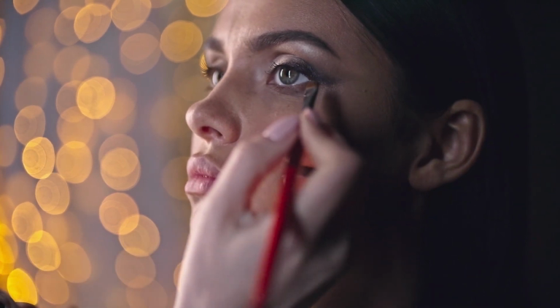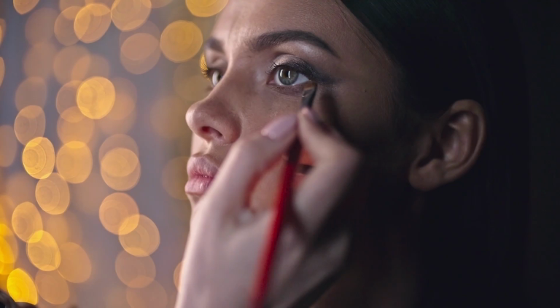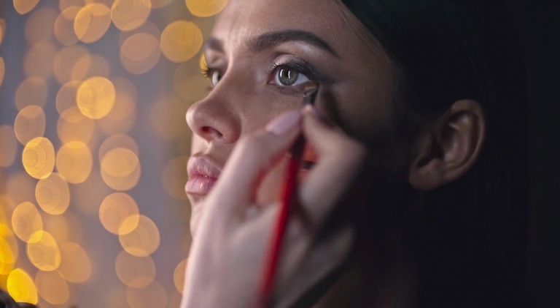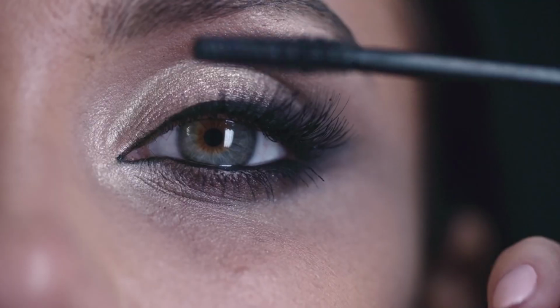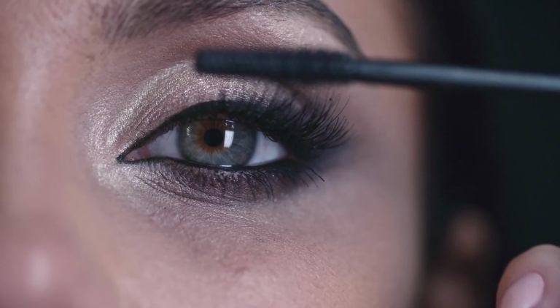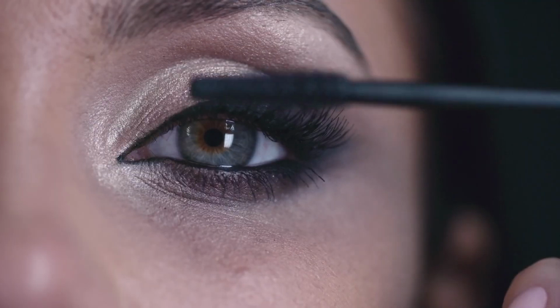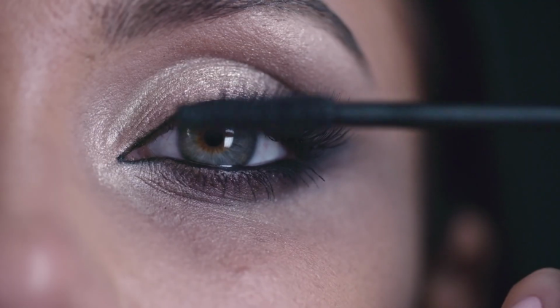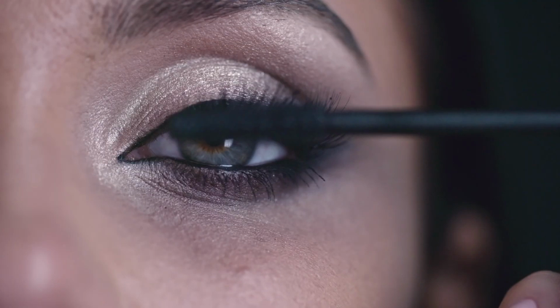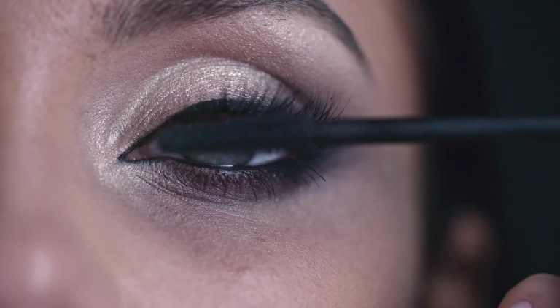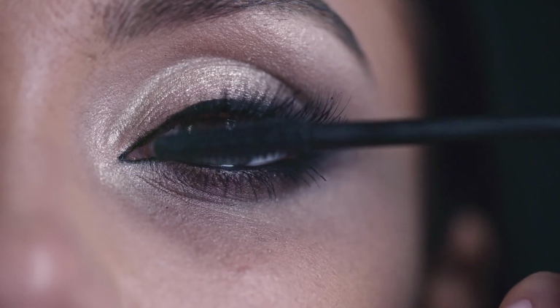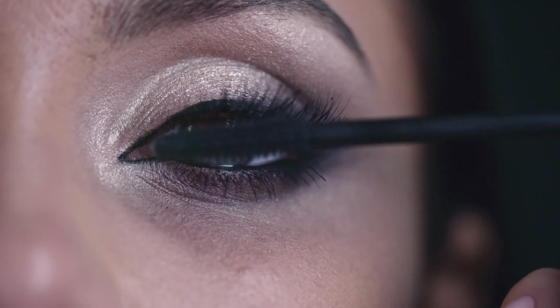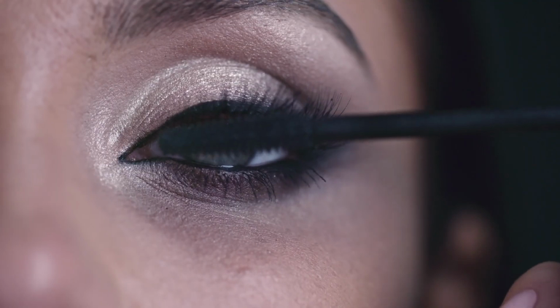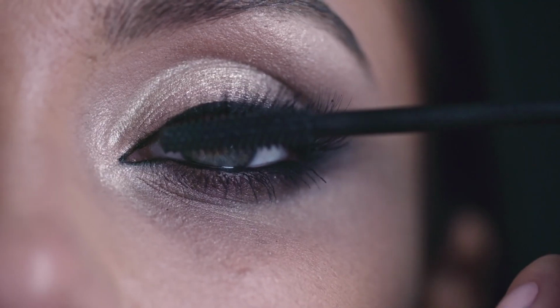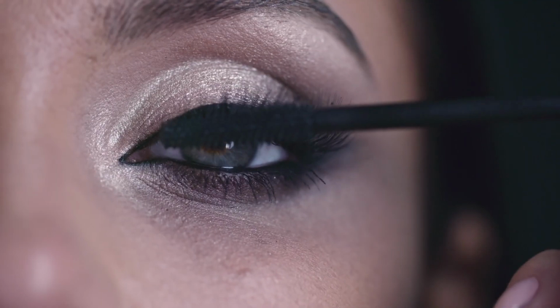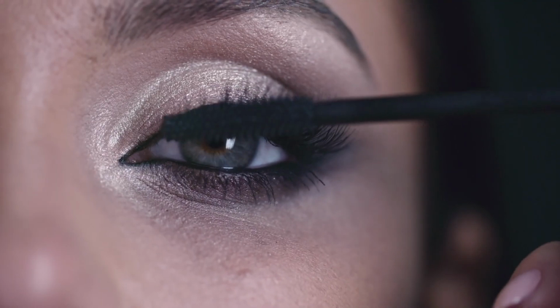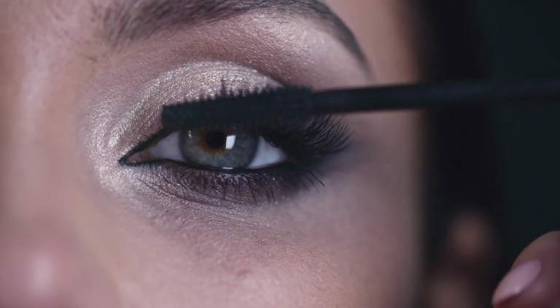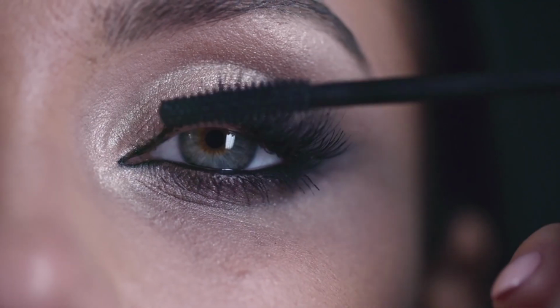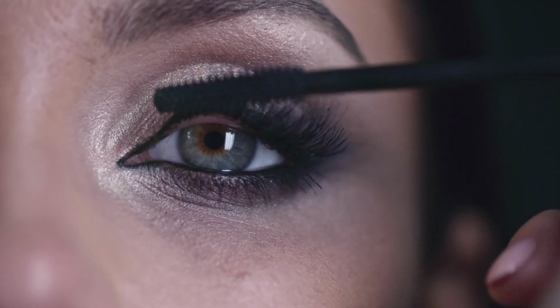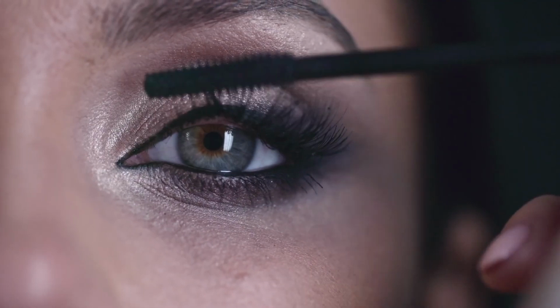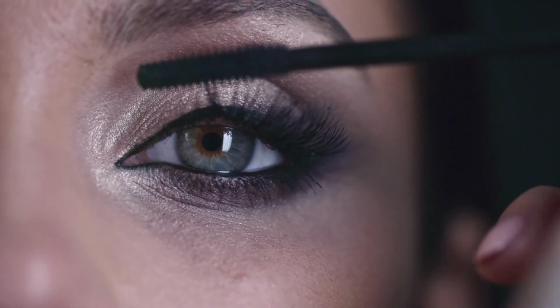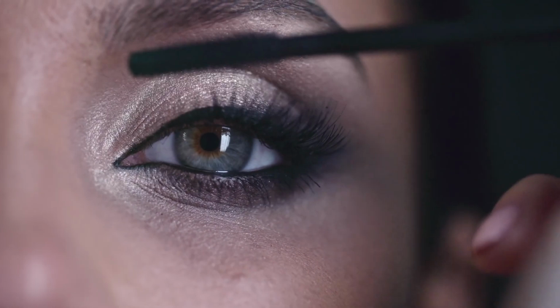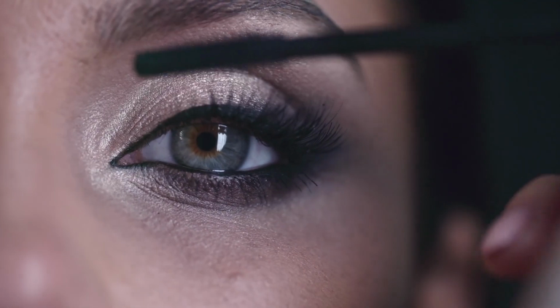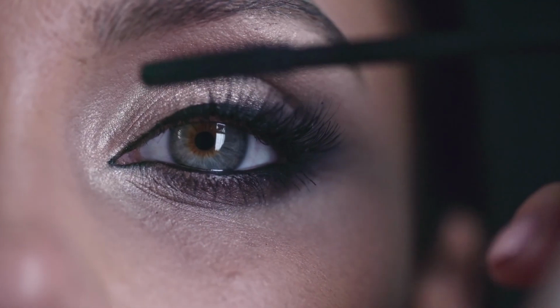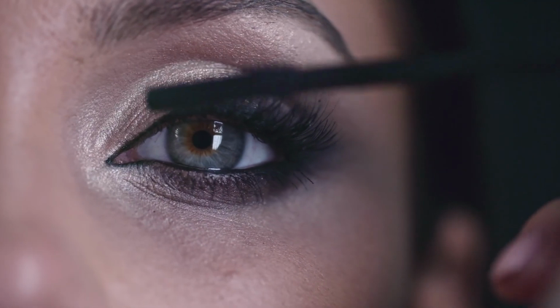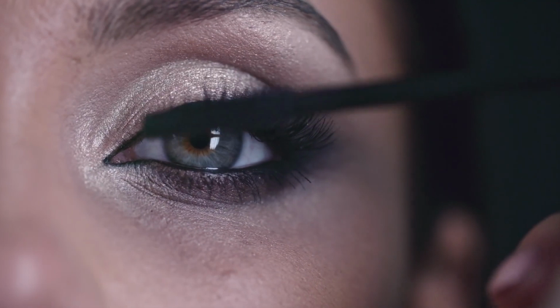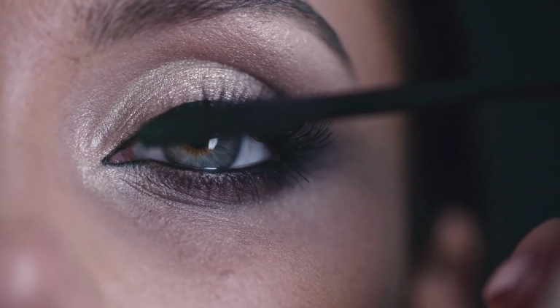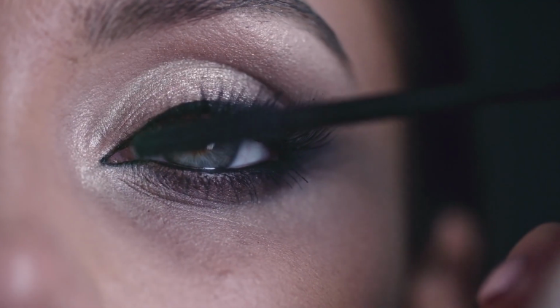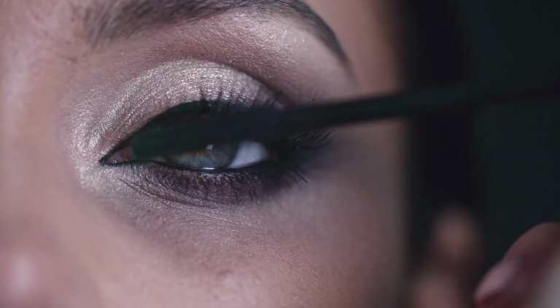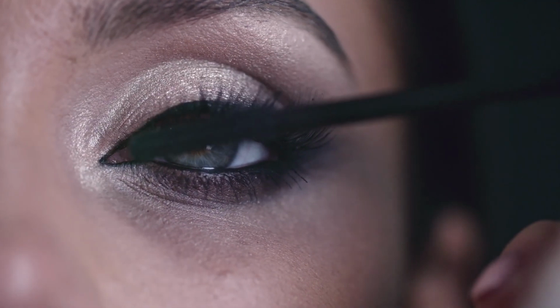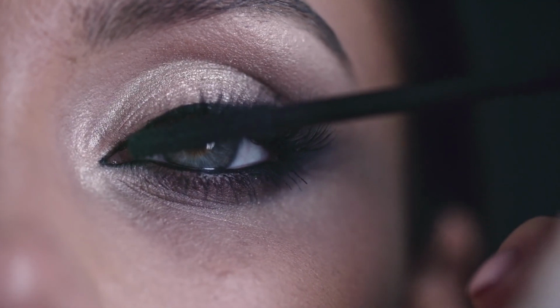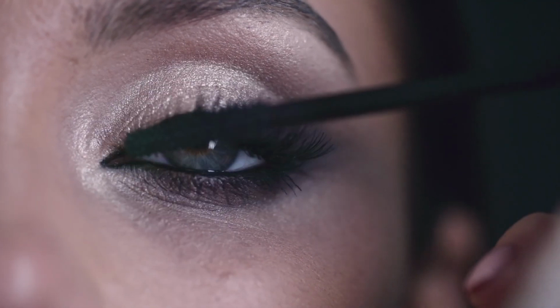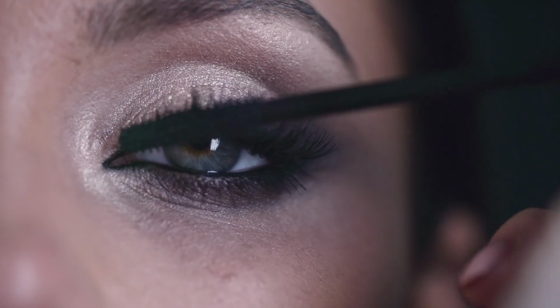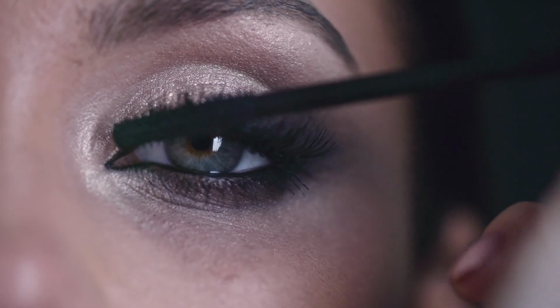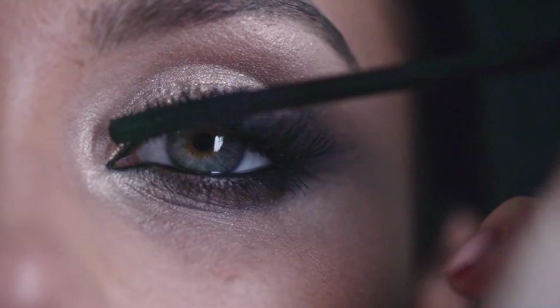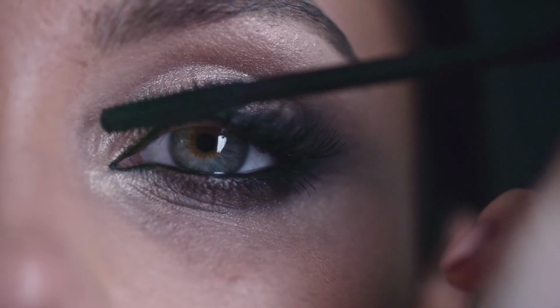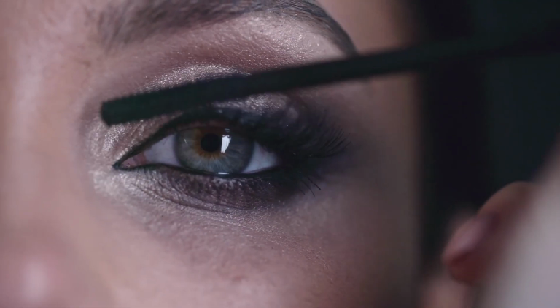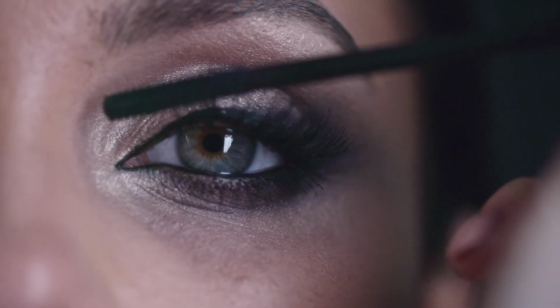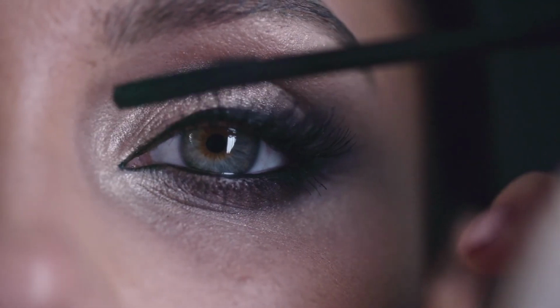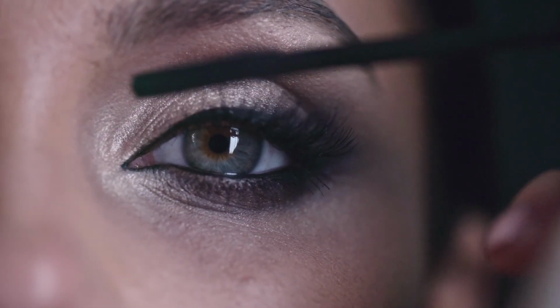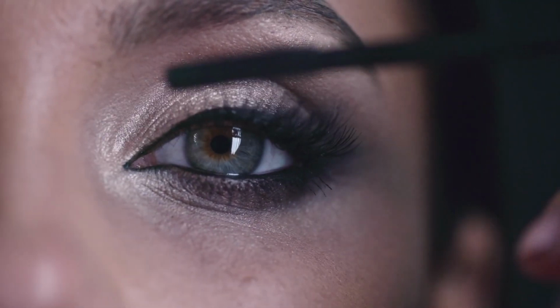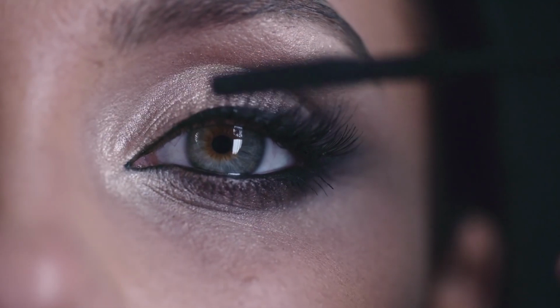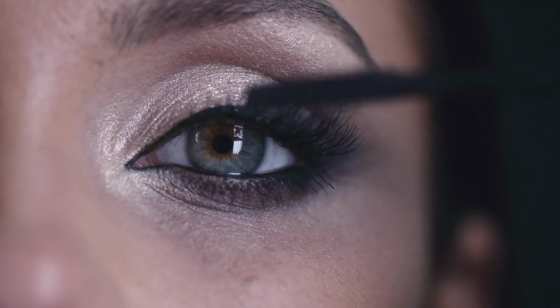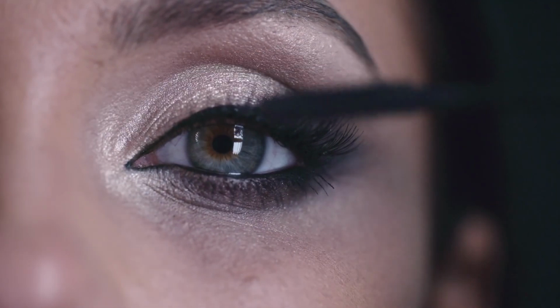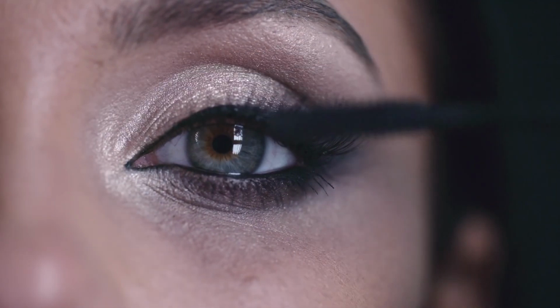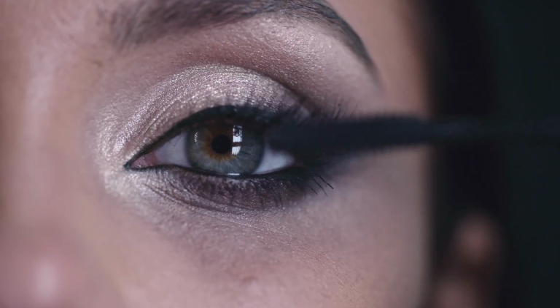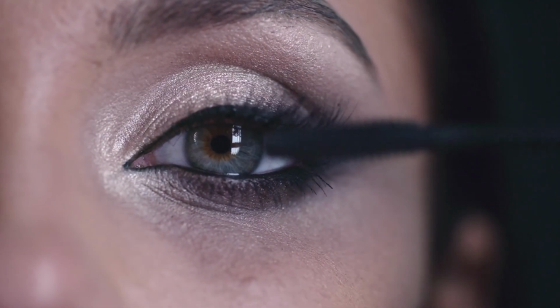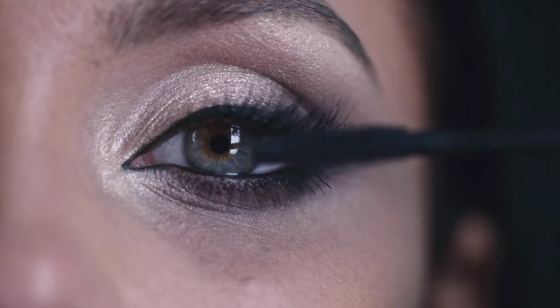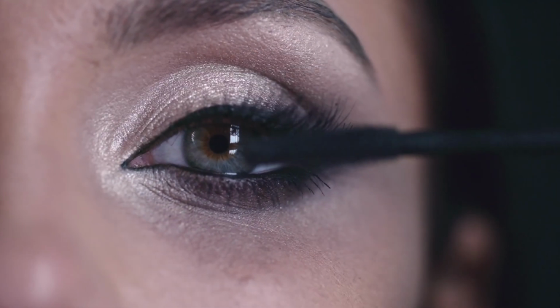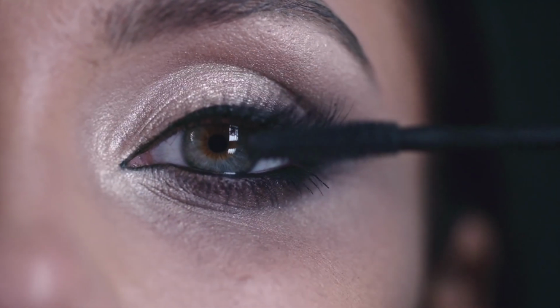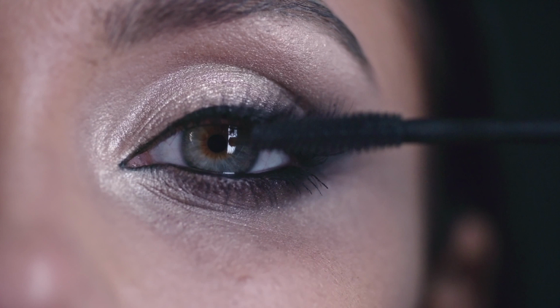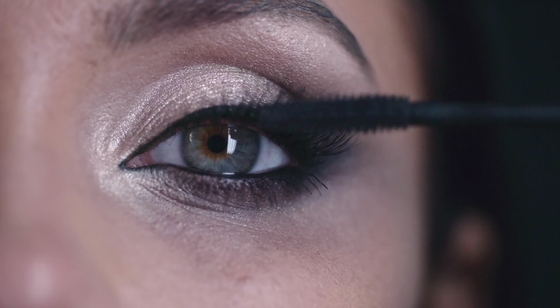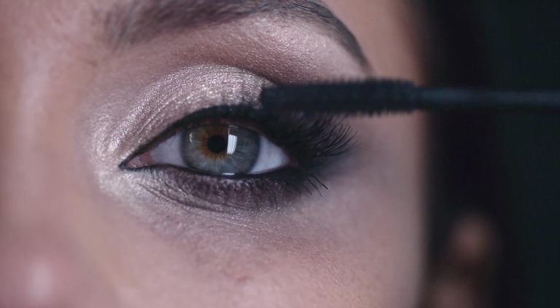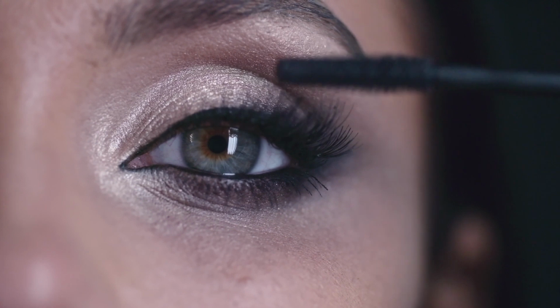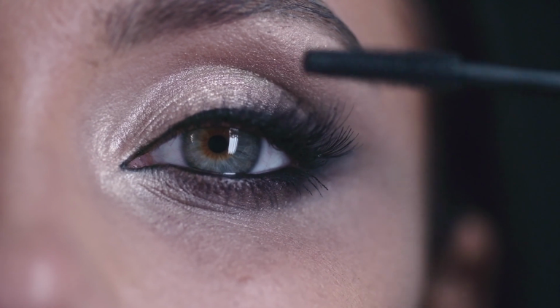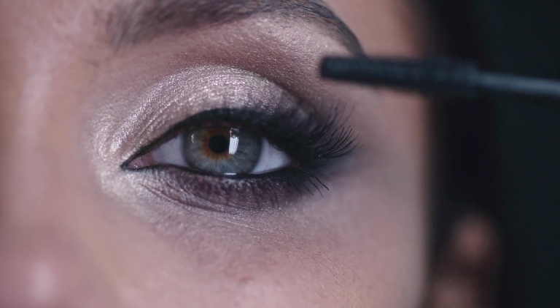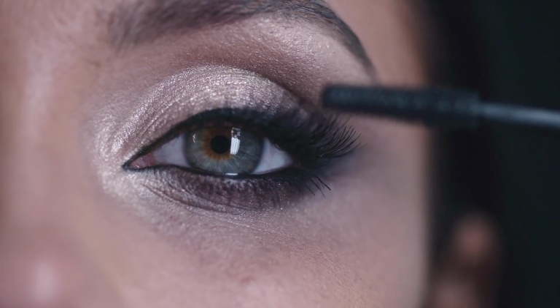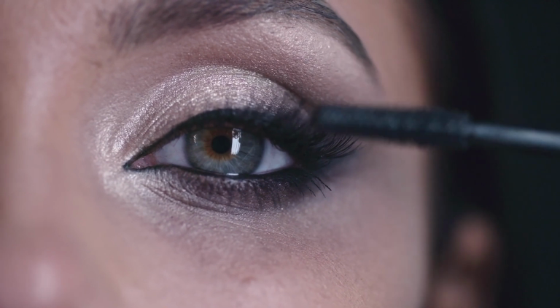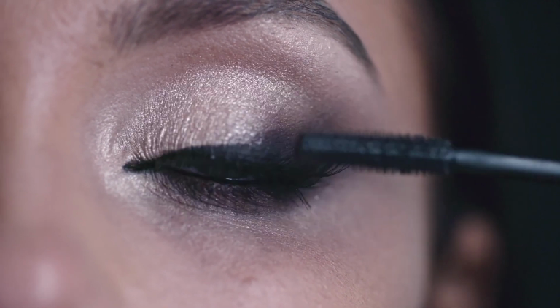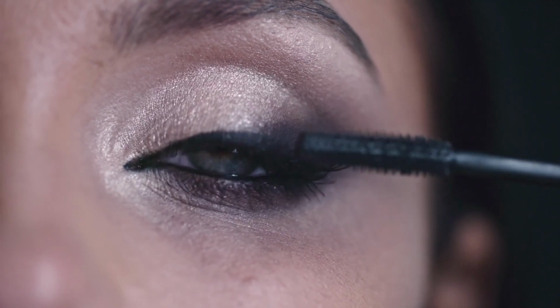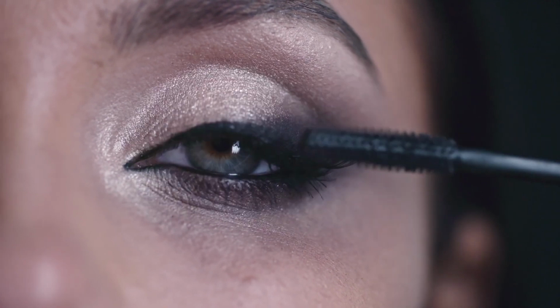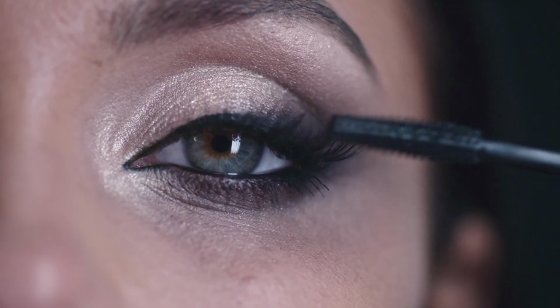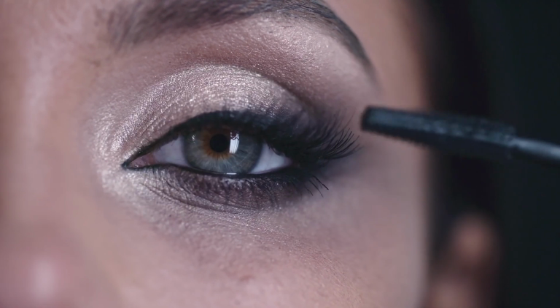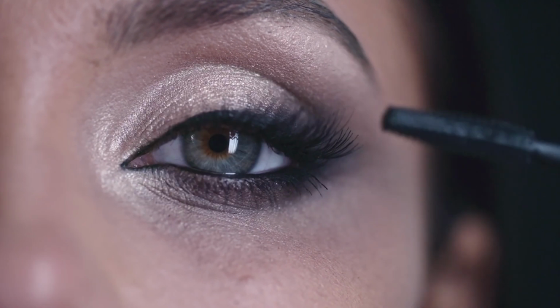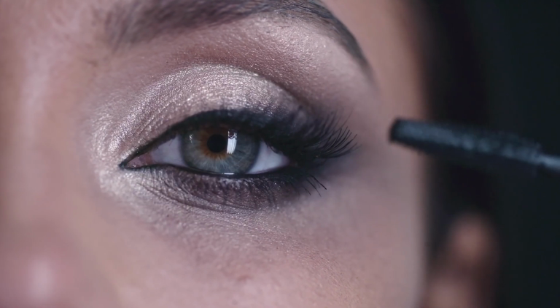Step 8: Mascara. Curl your lashes and apply a coat of mascara to make your eyes pop.